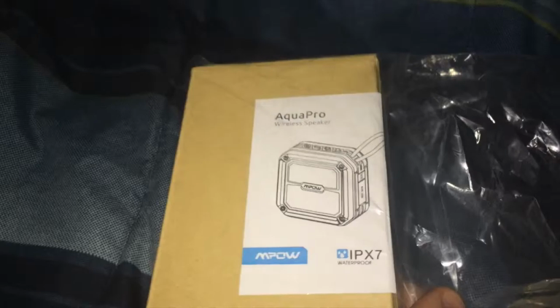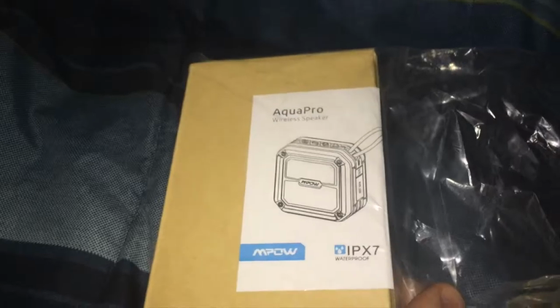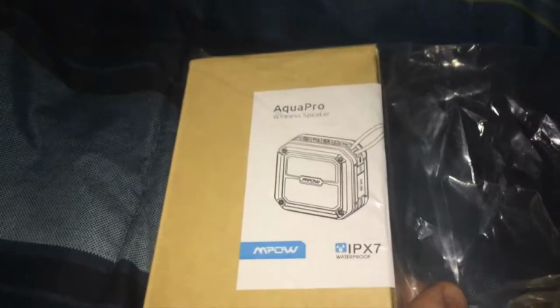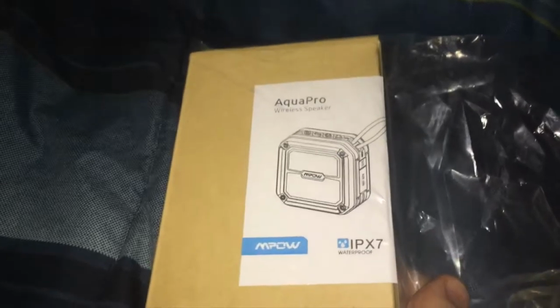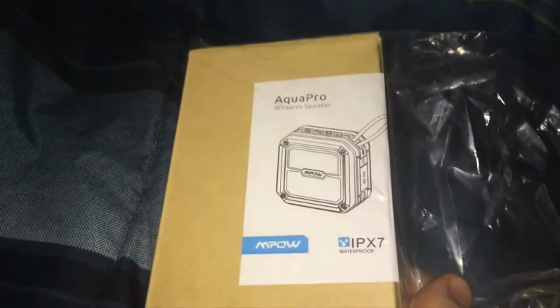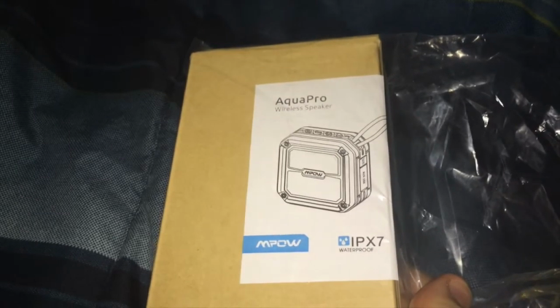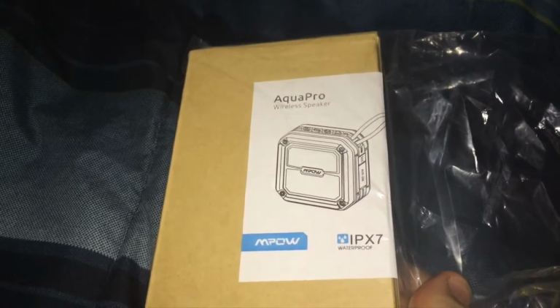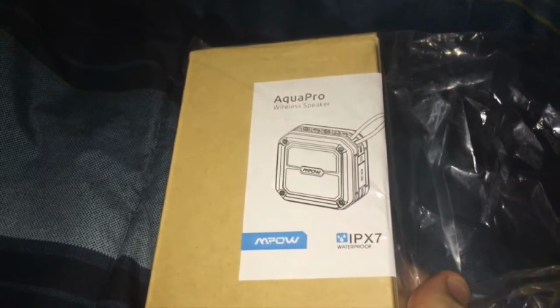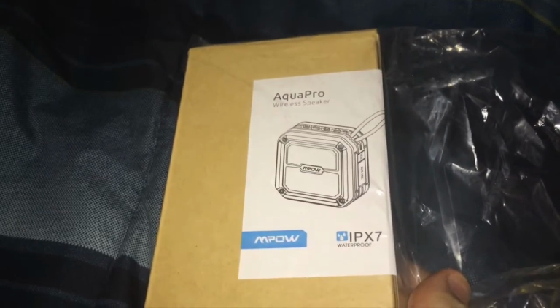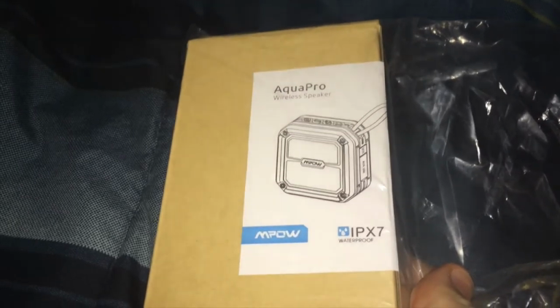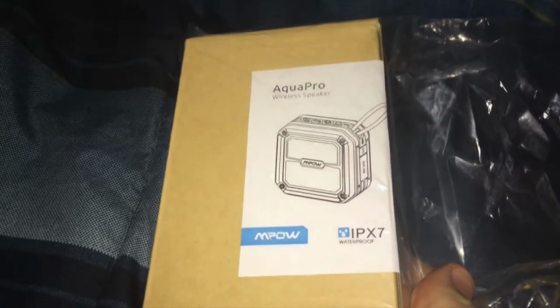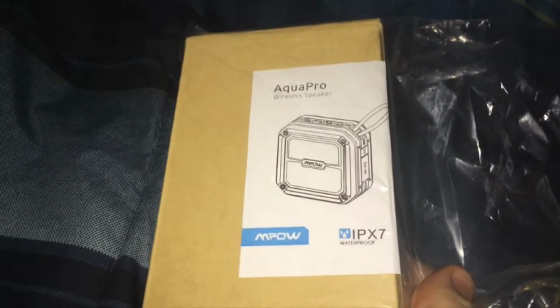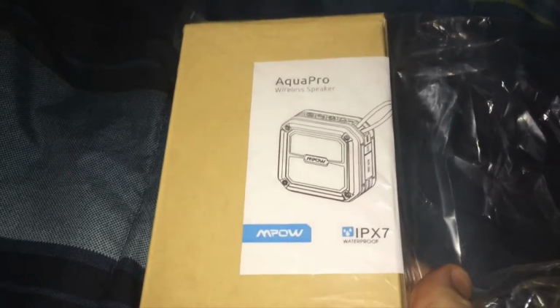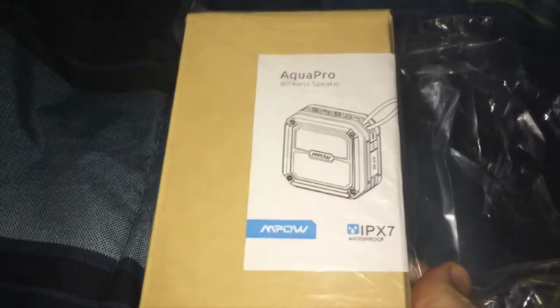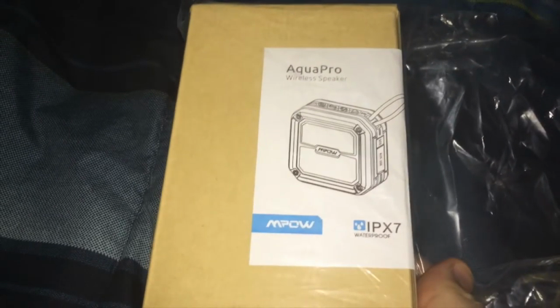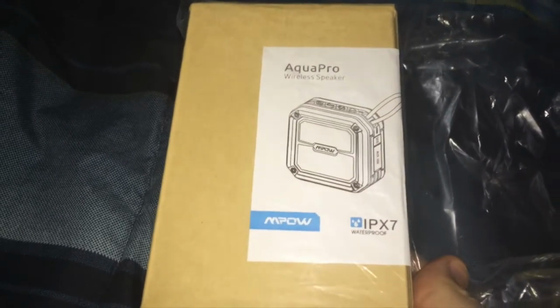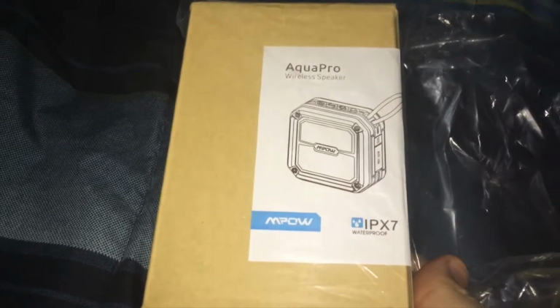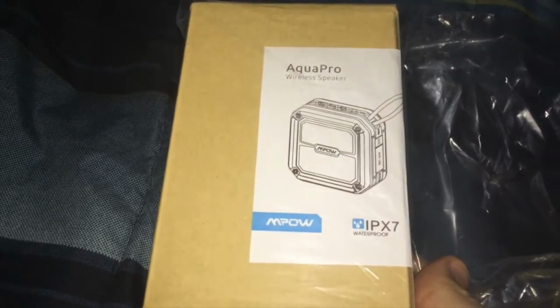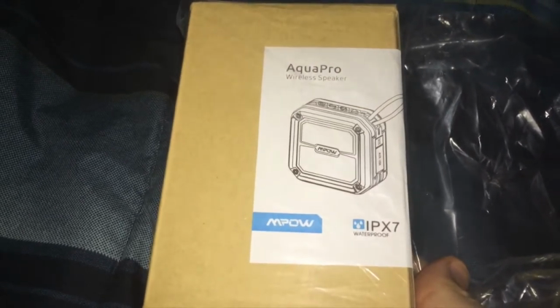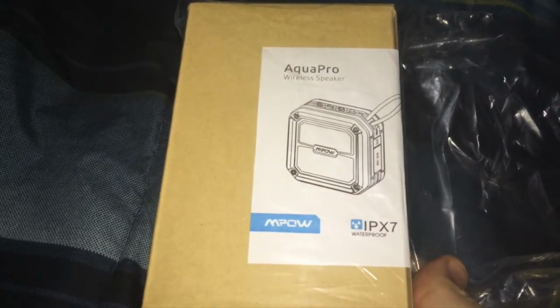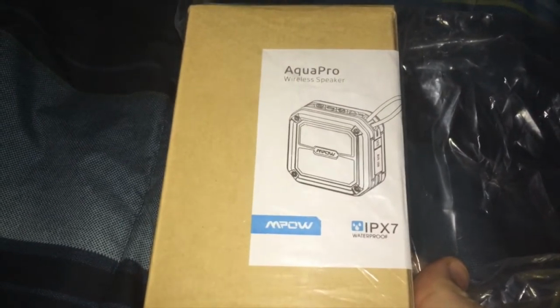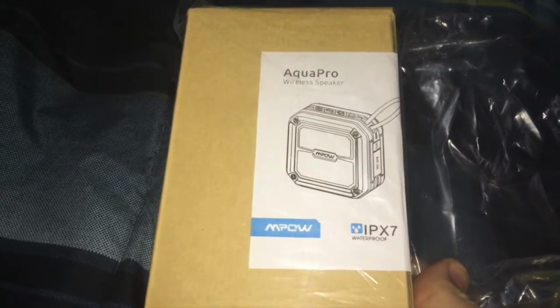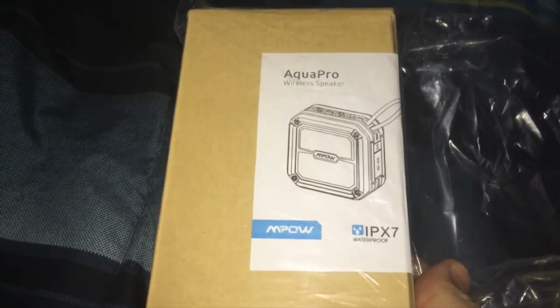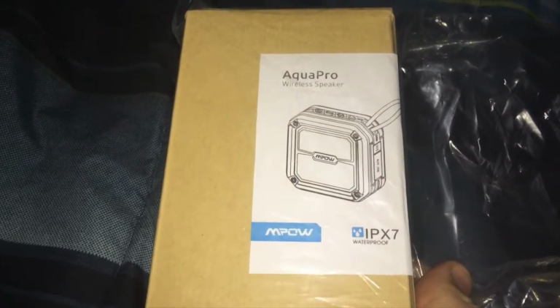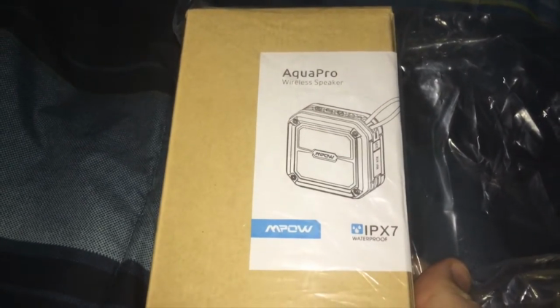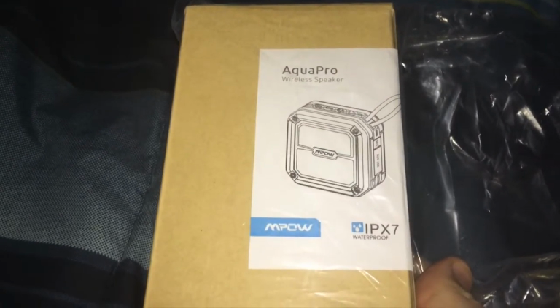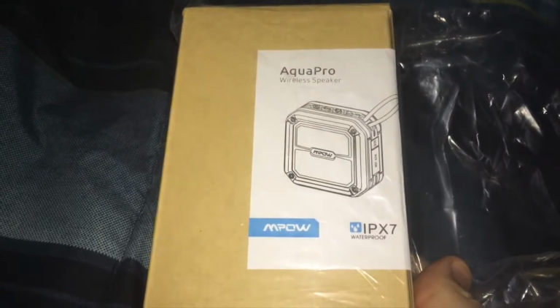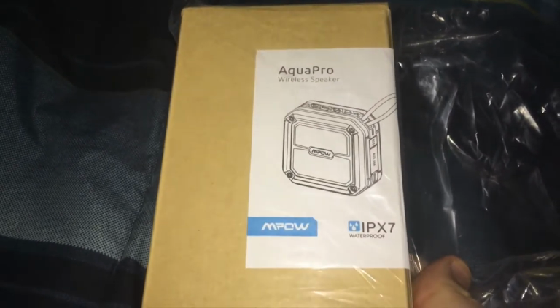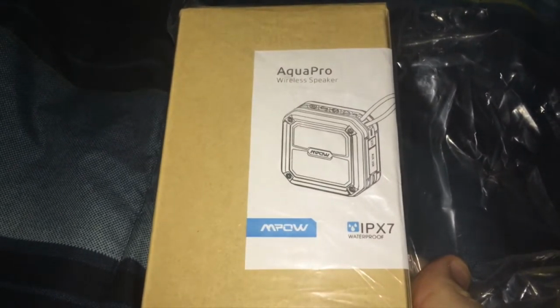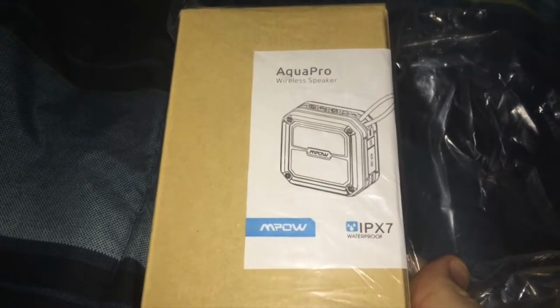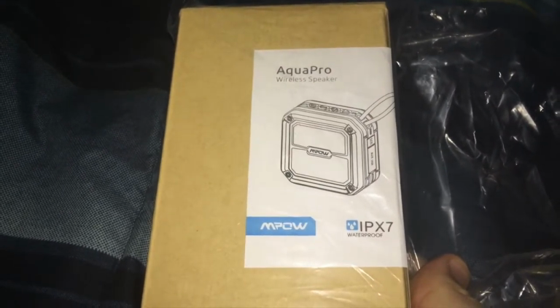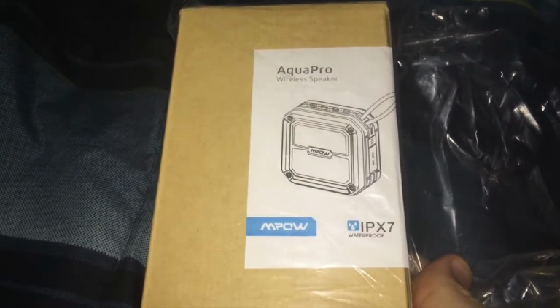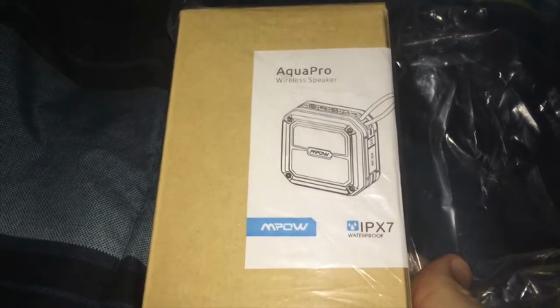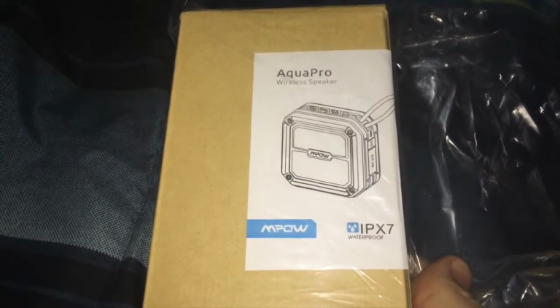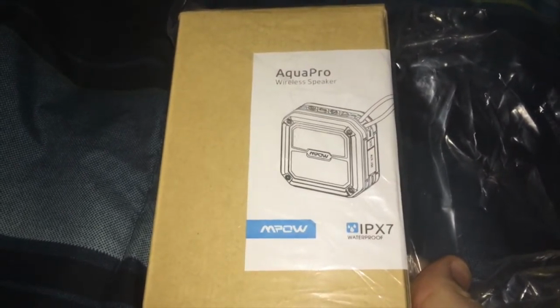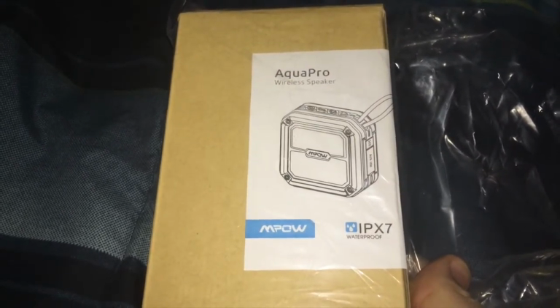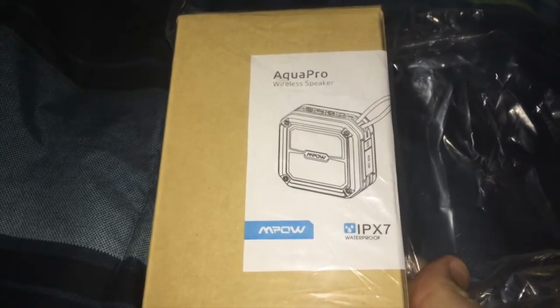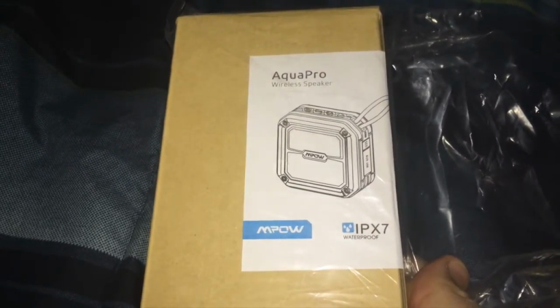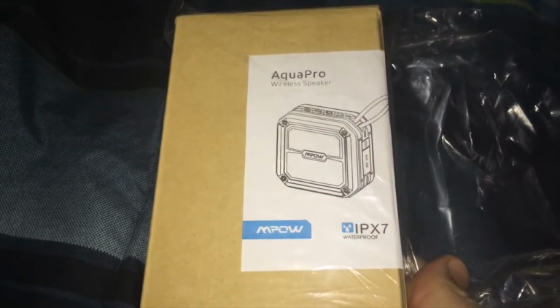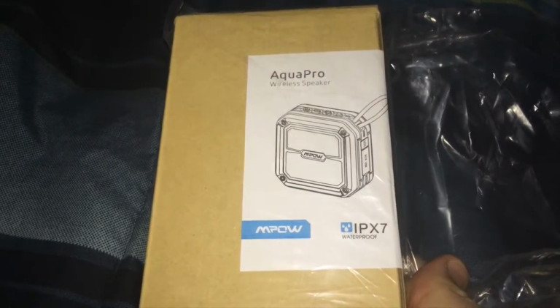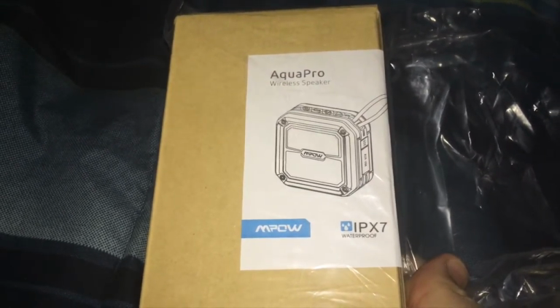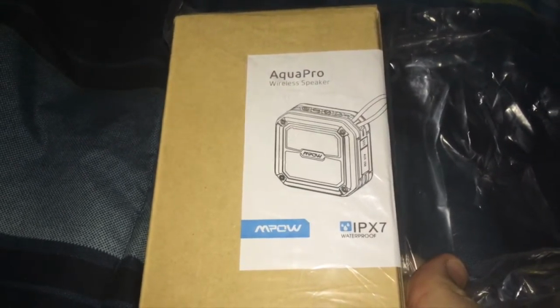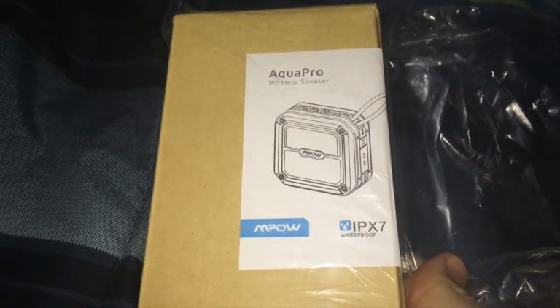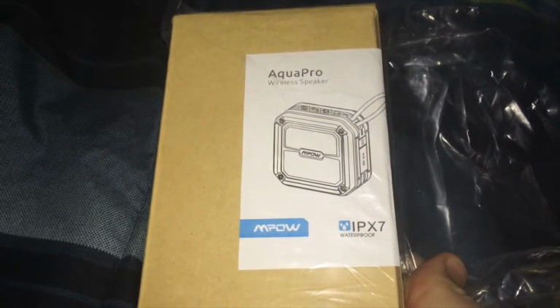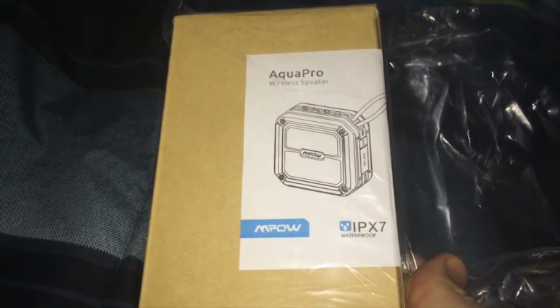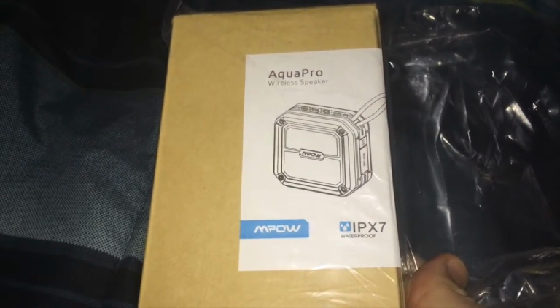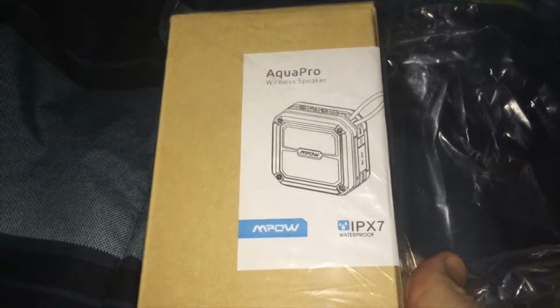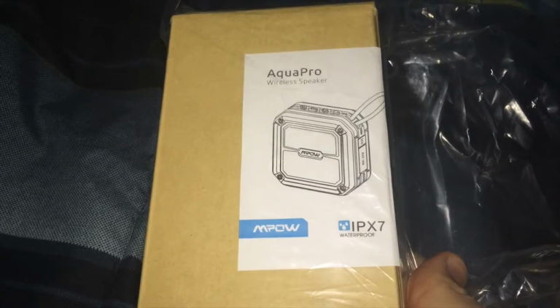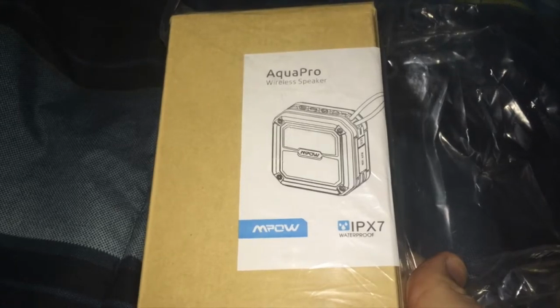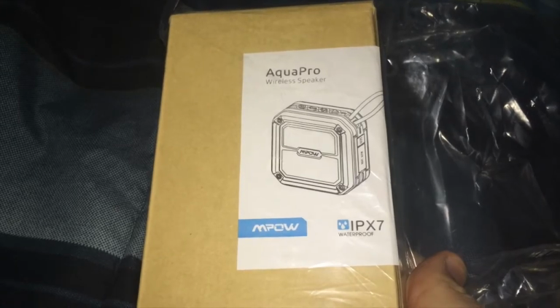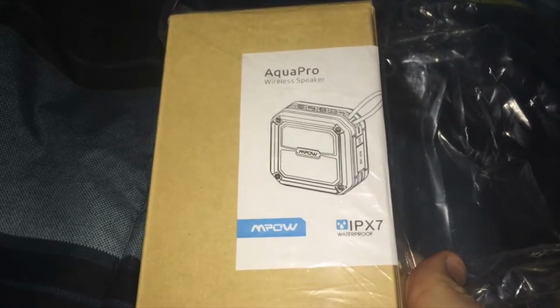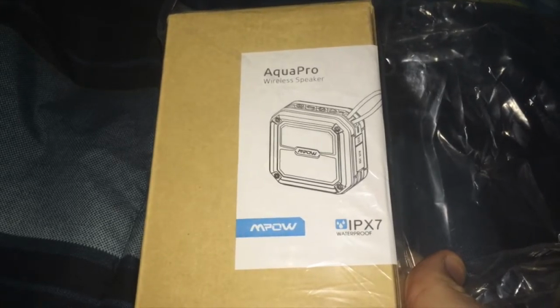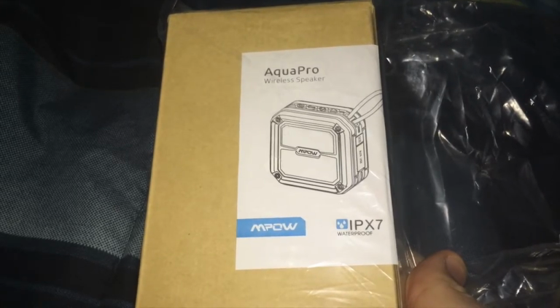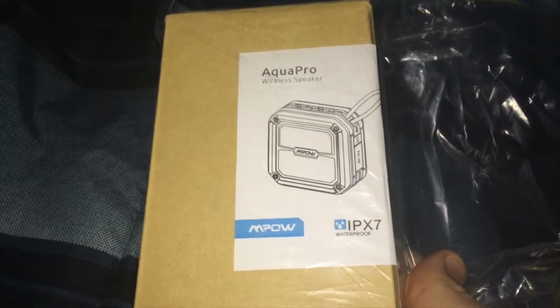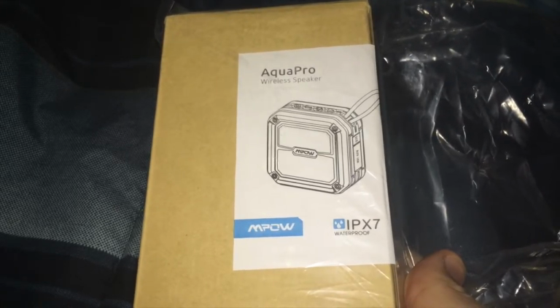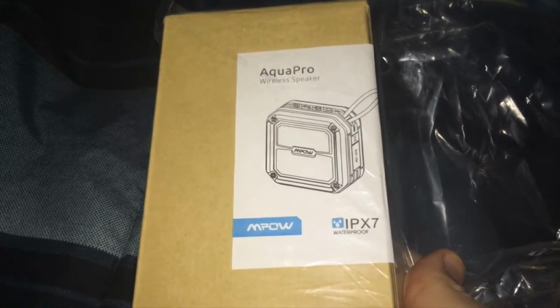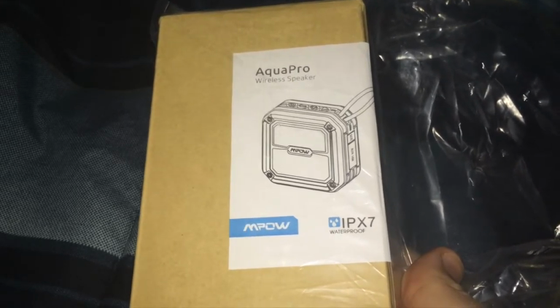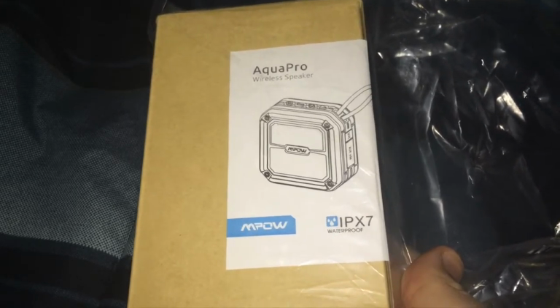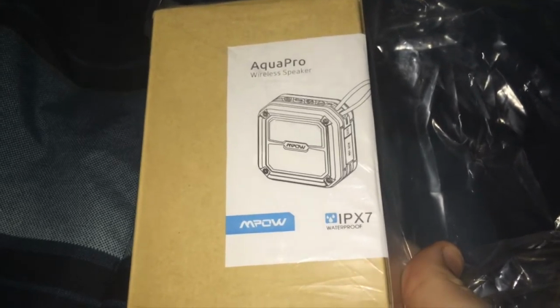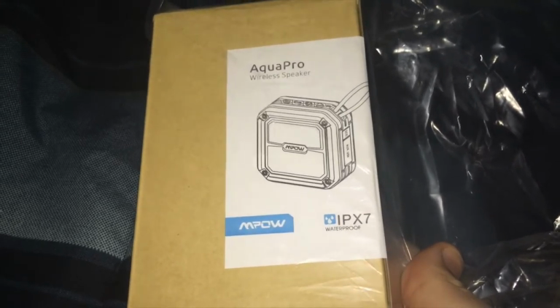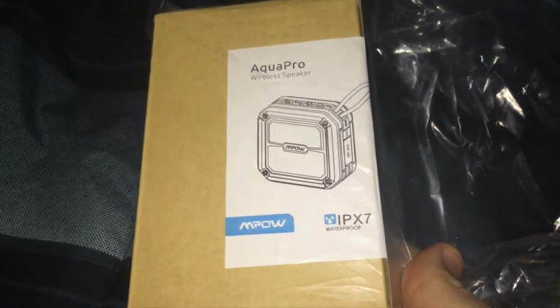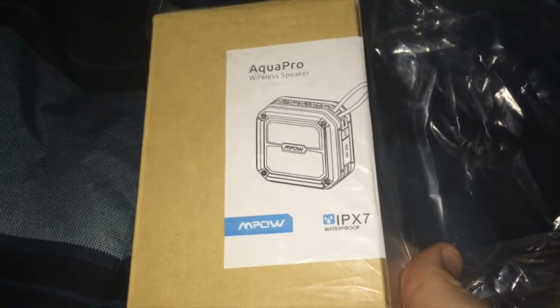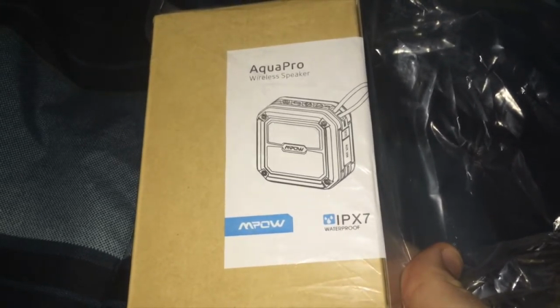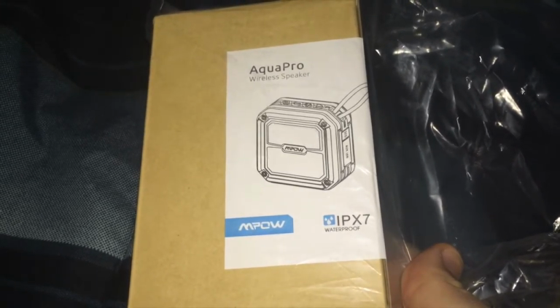Greetings viewers, Adventure Link here. Back again with another electronic device that MPOW was nice enough to give me to review.